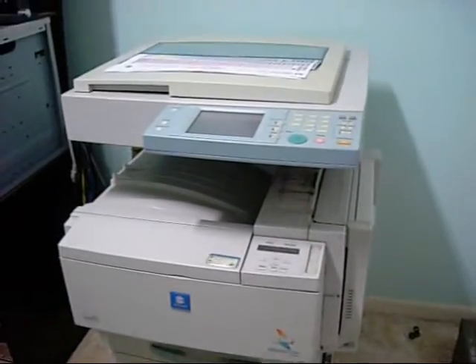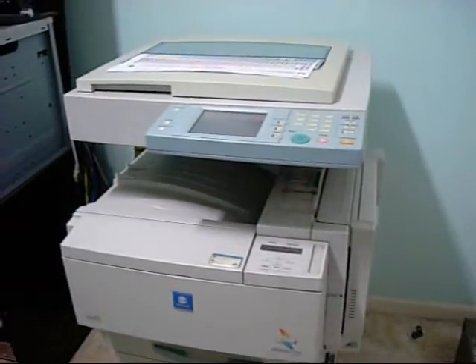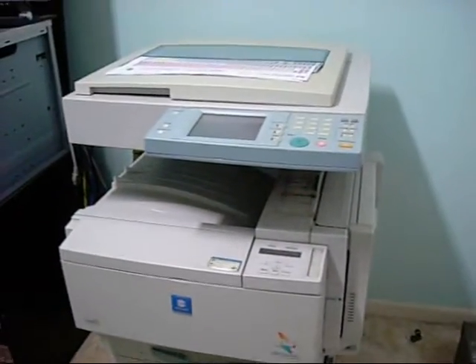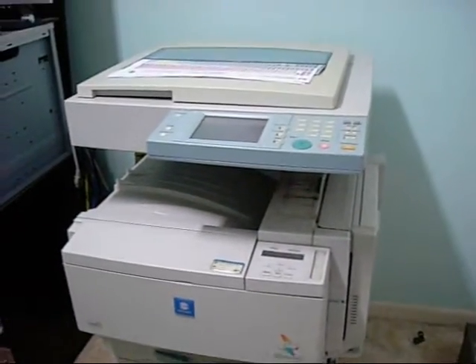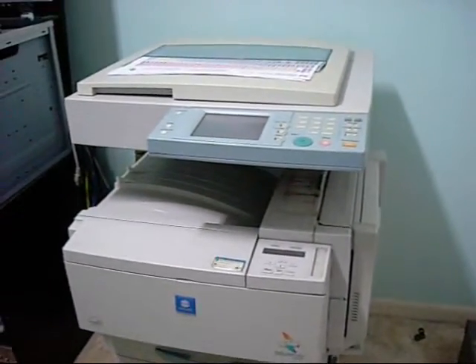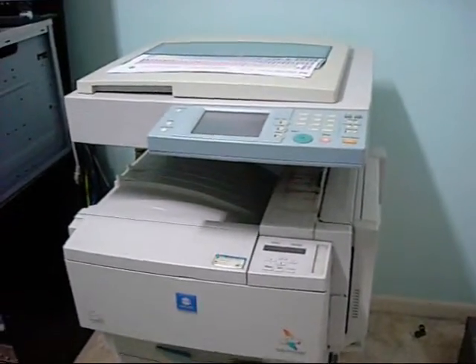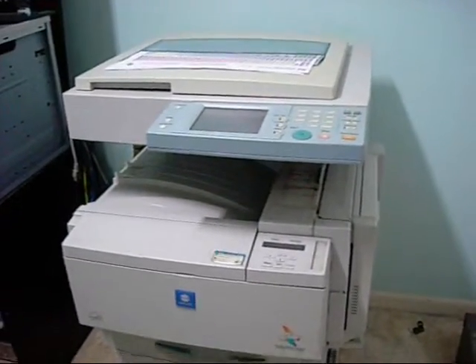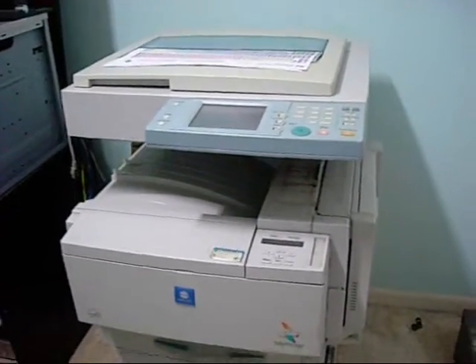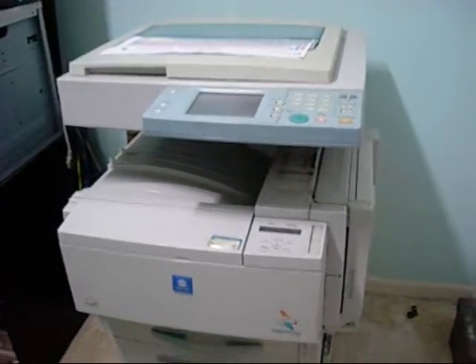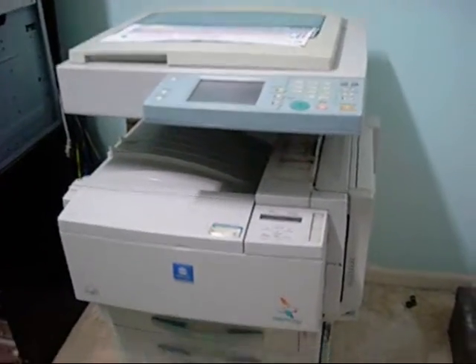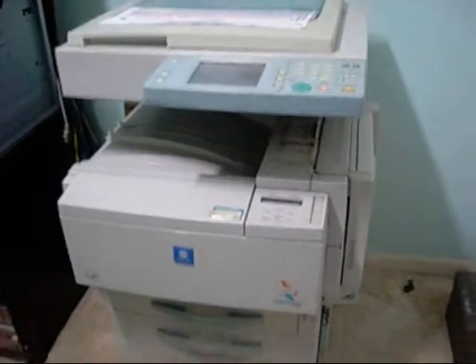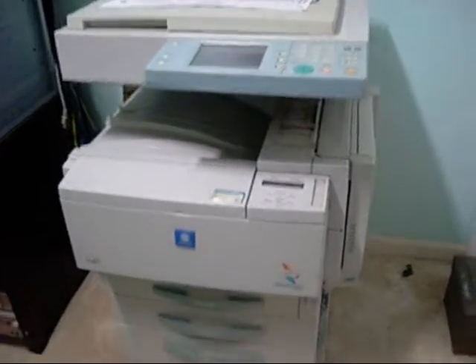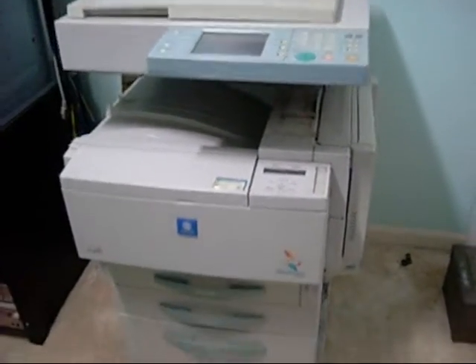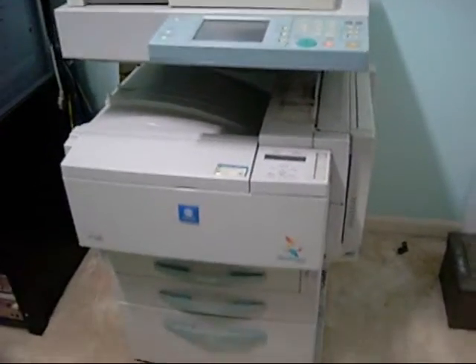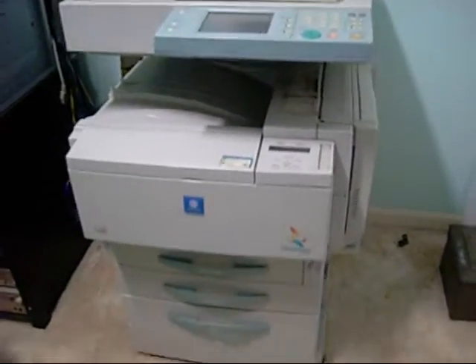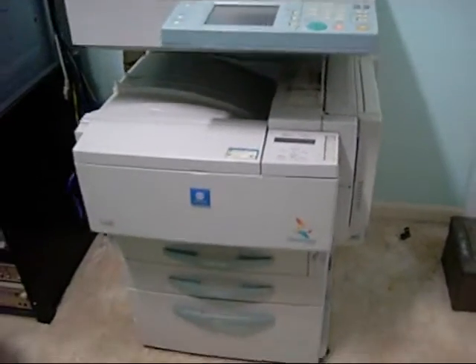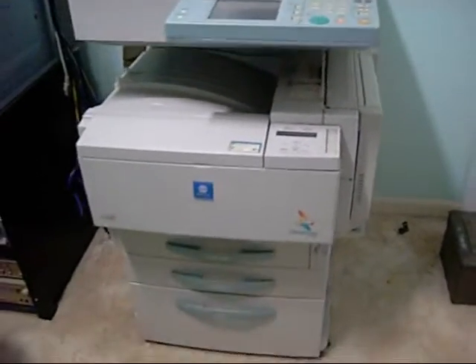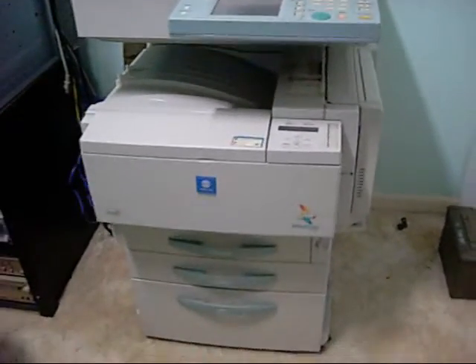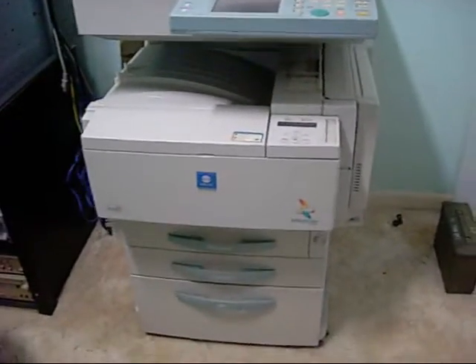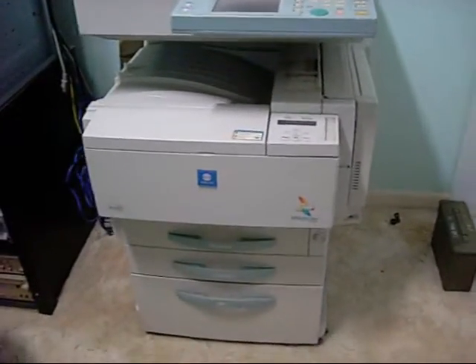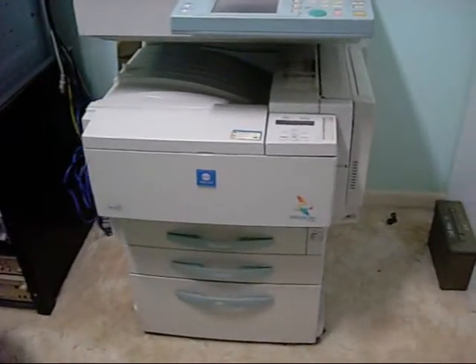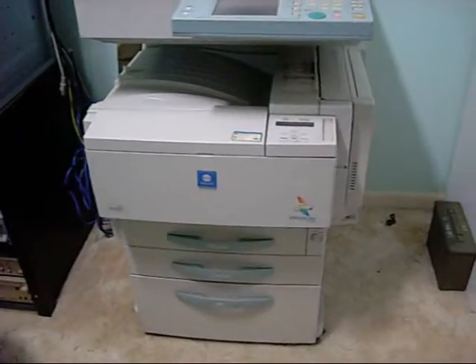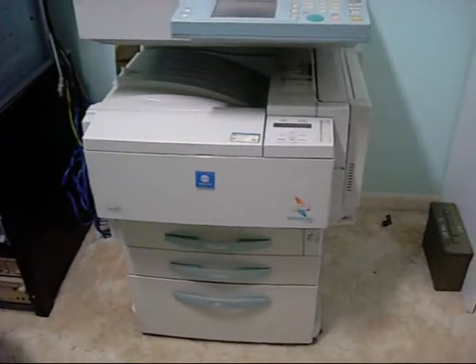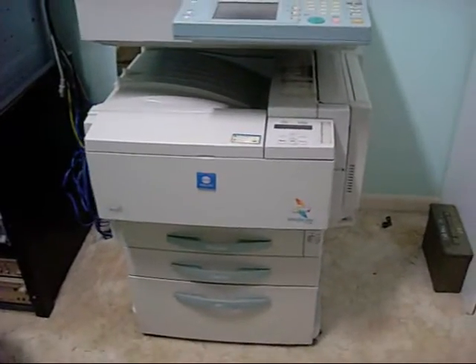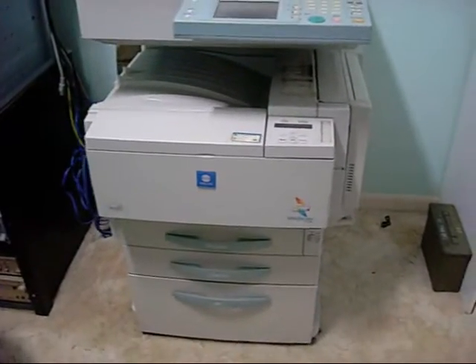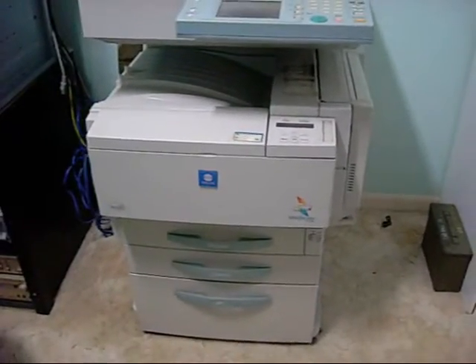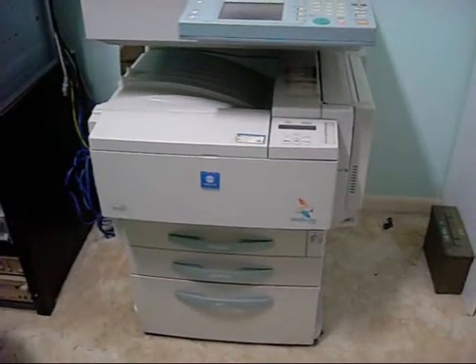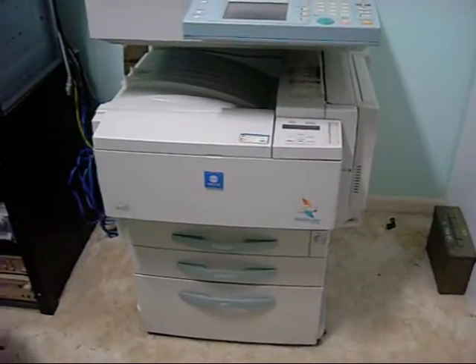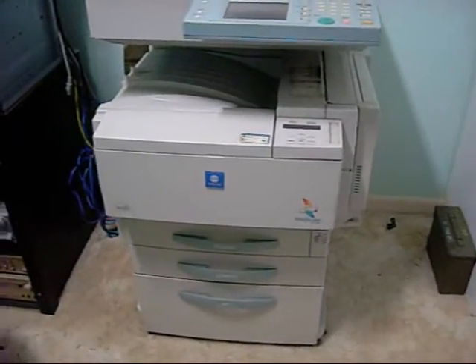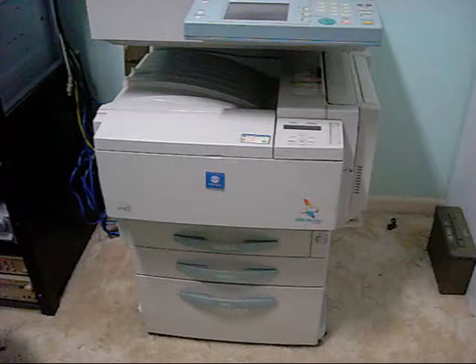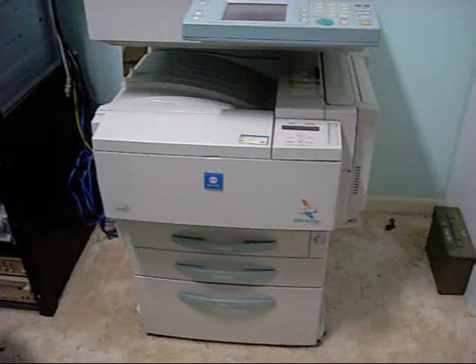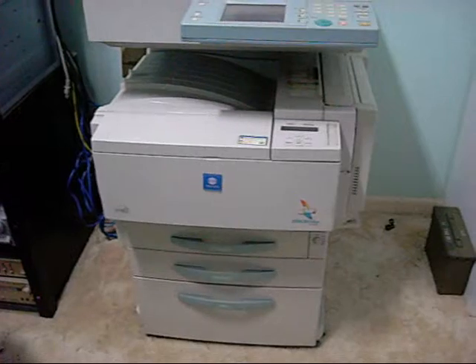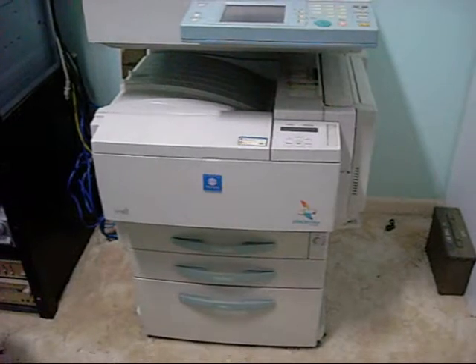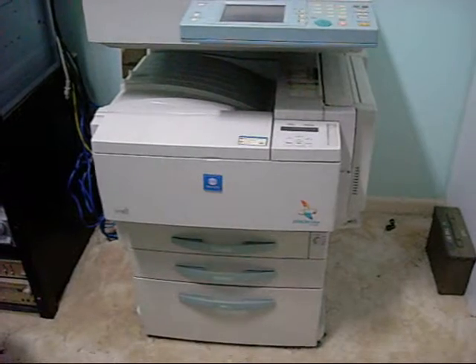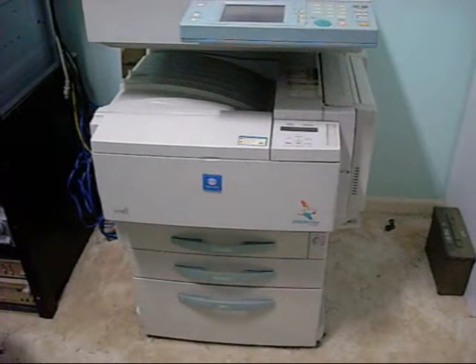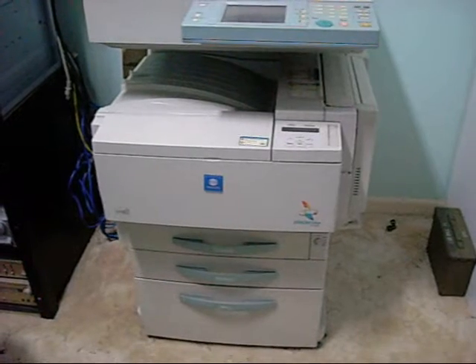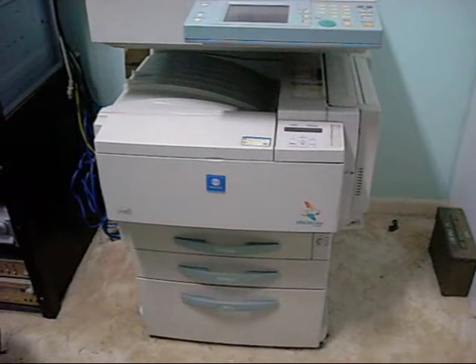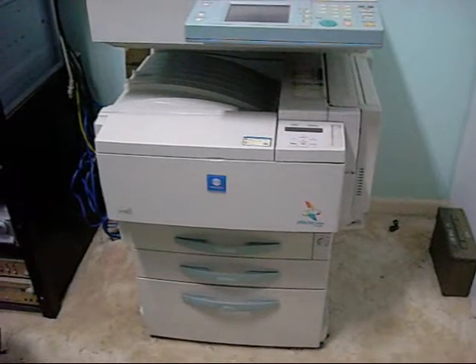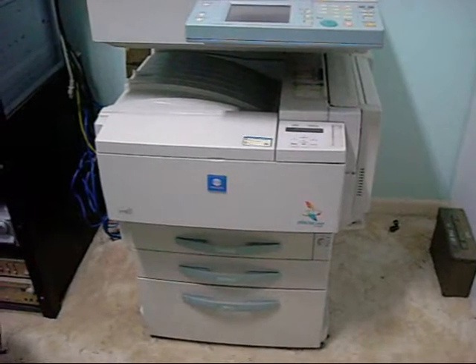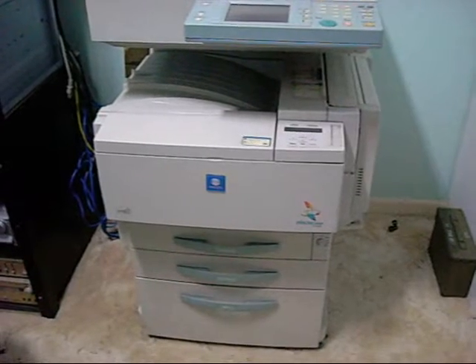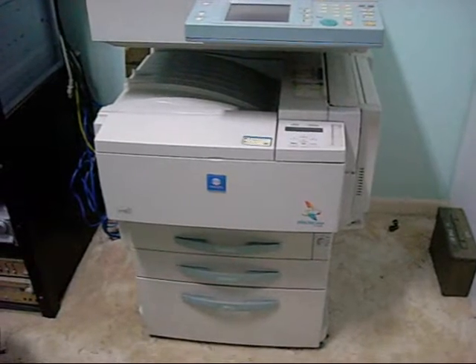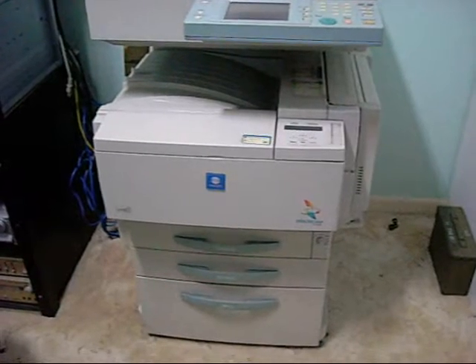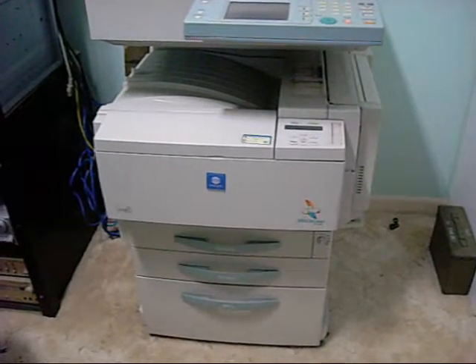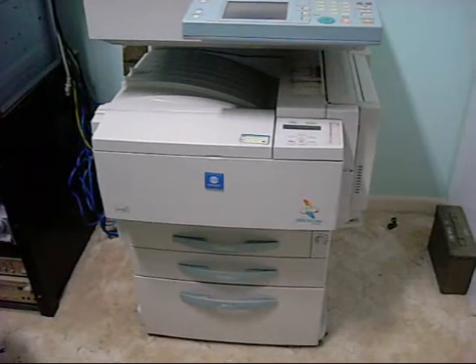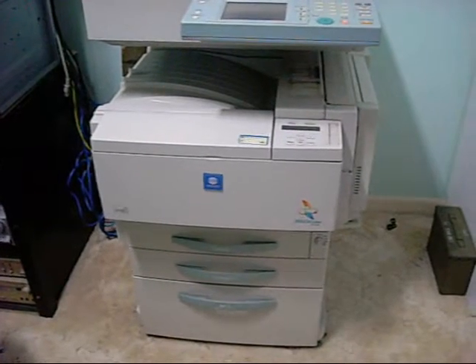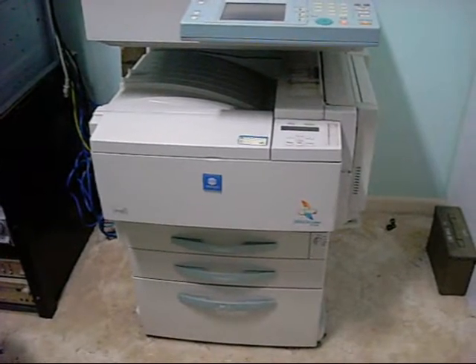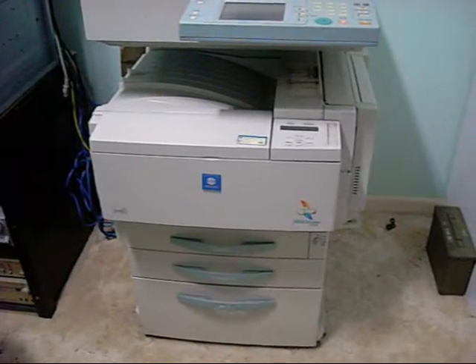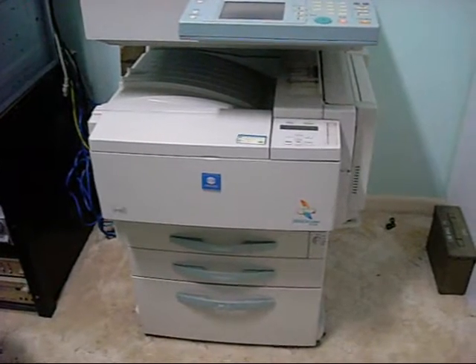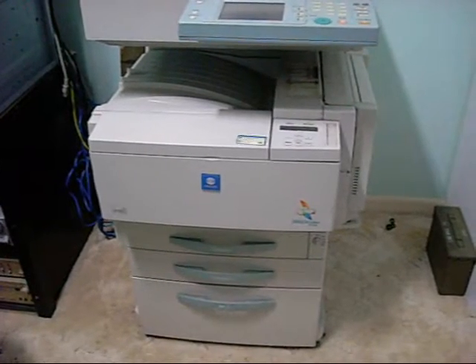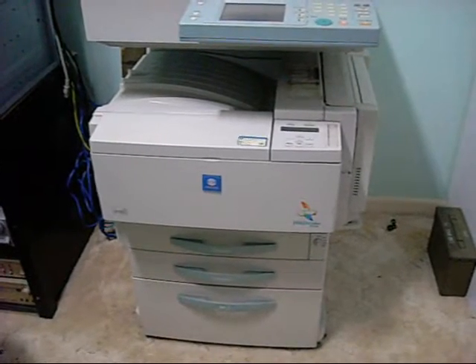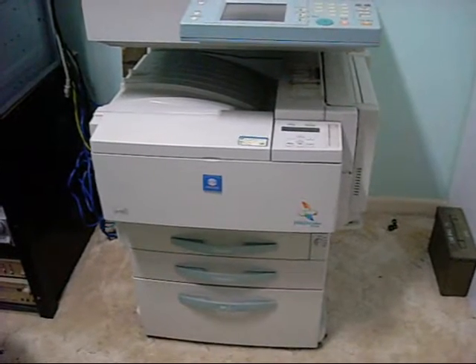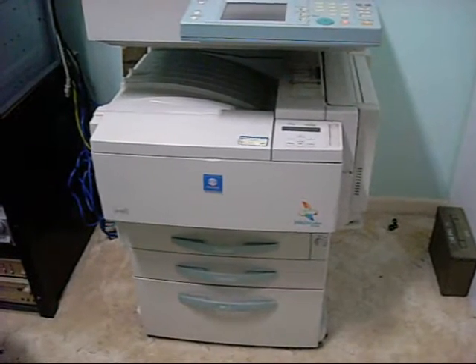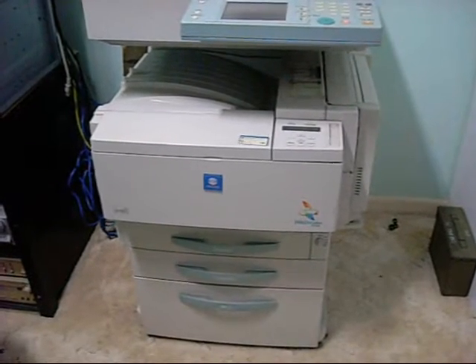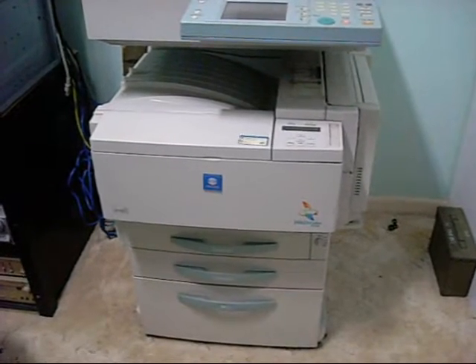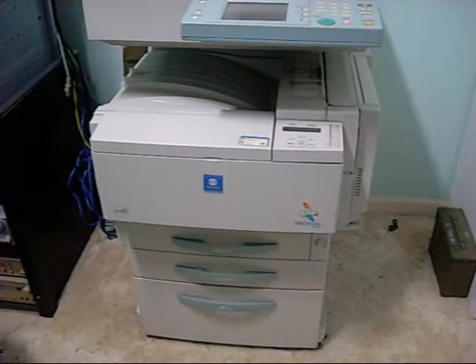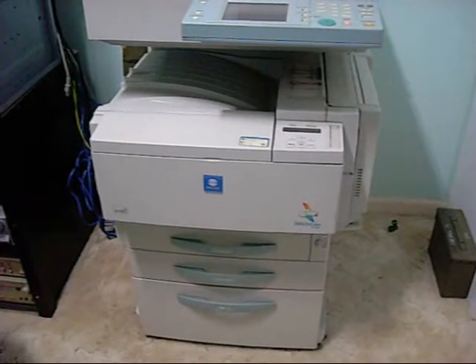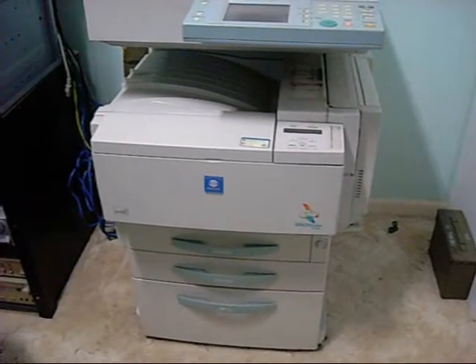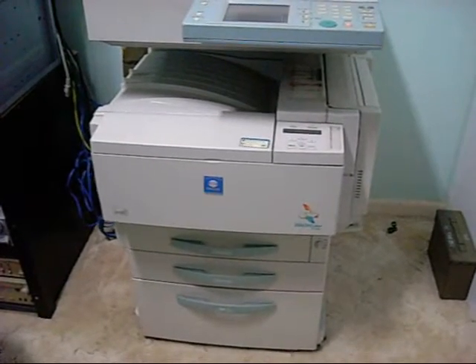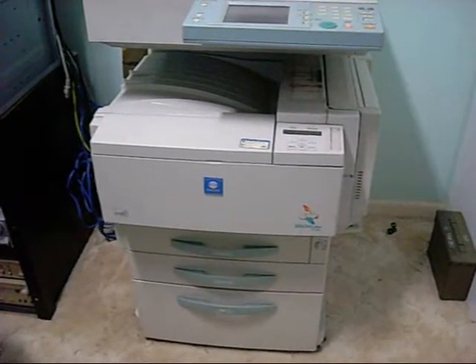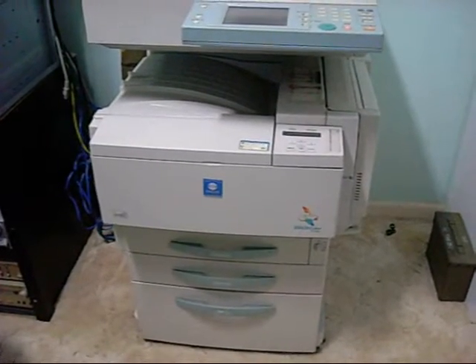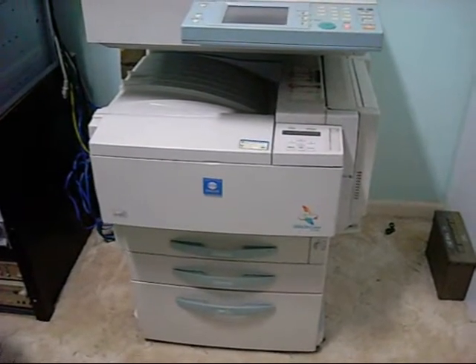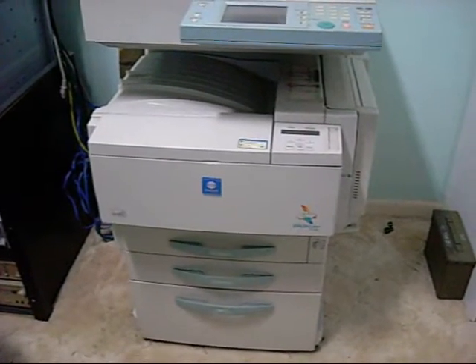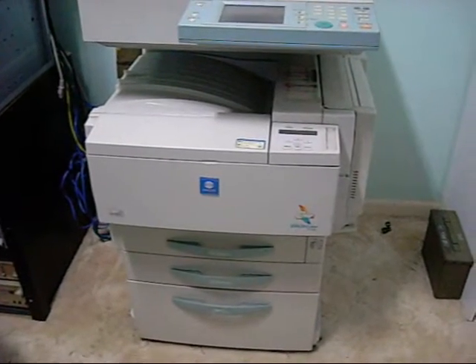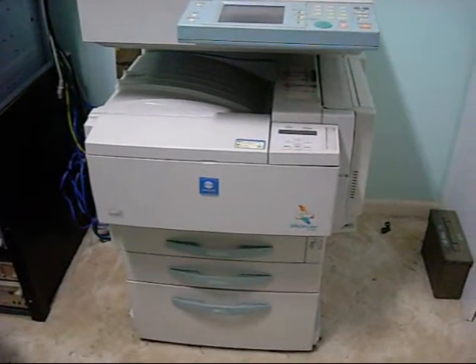It was basically stripped out of imaging units, print heads and such. So I just went through all the junk units that they gave me and put it together.